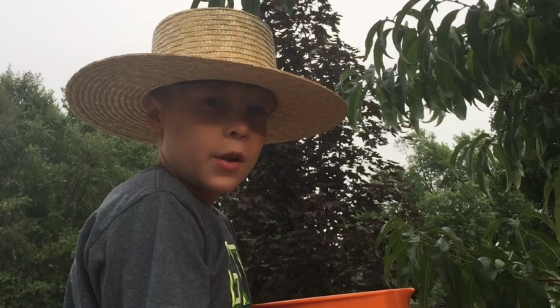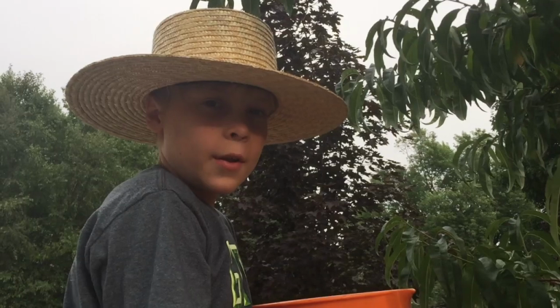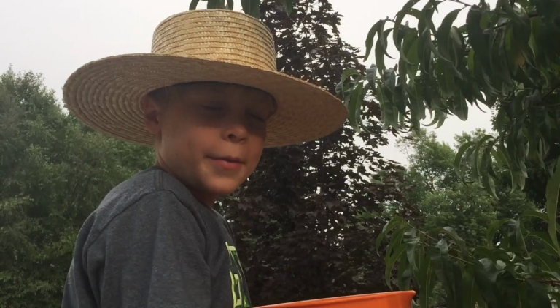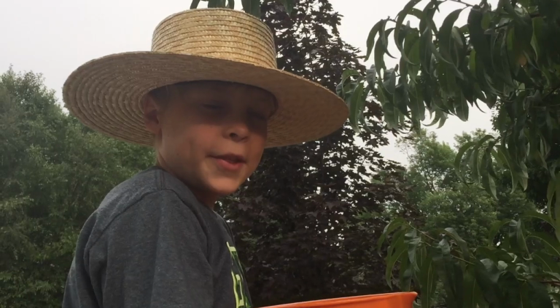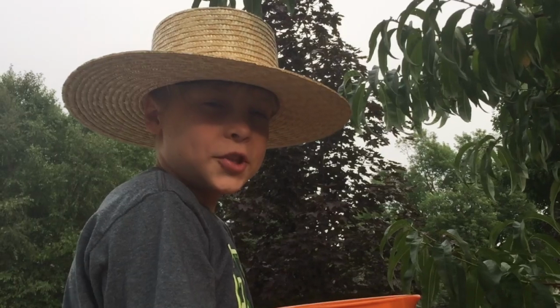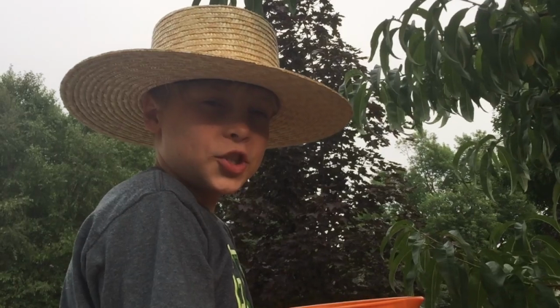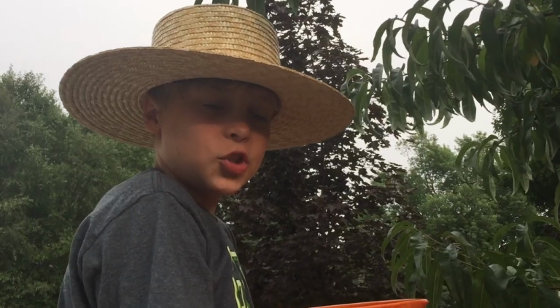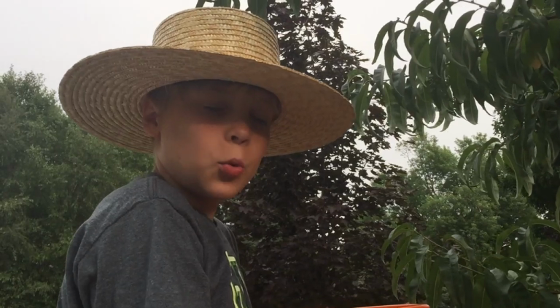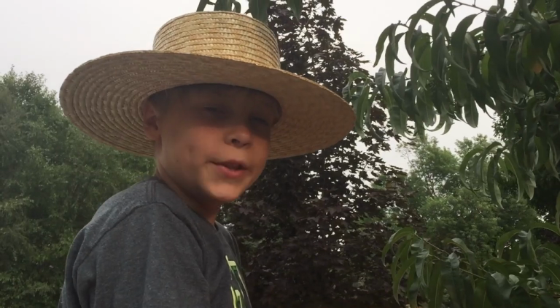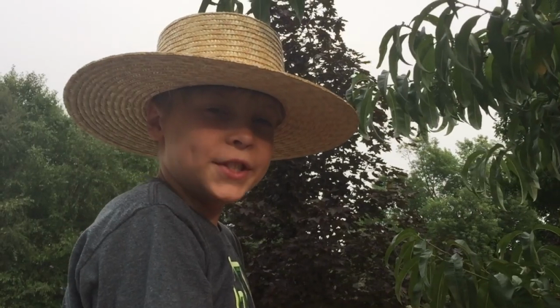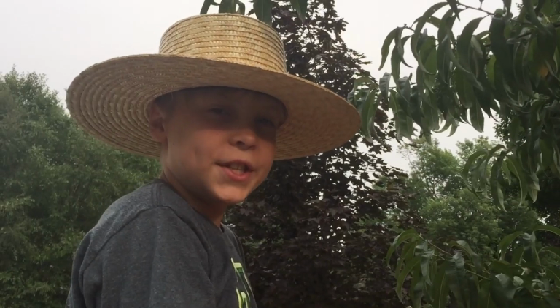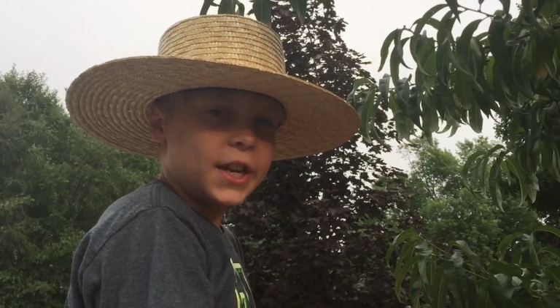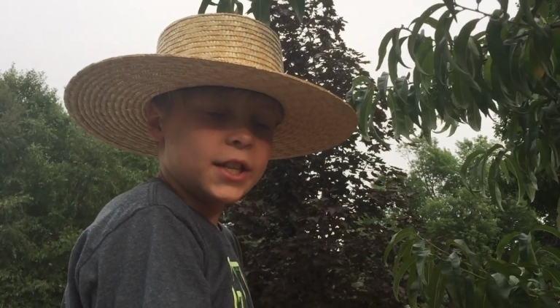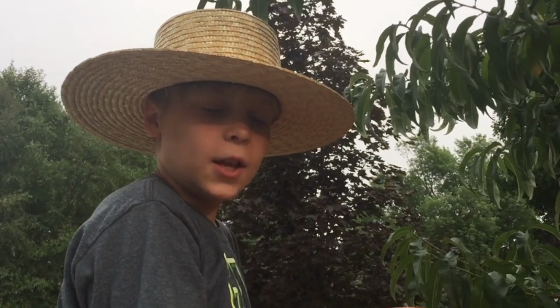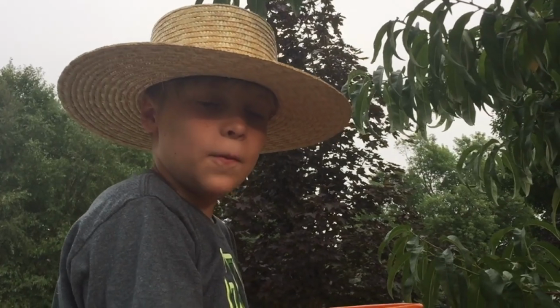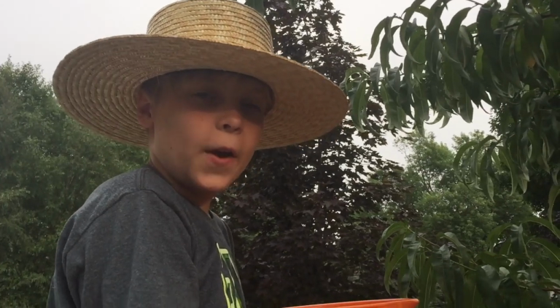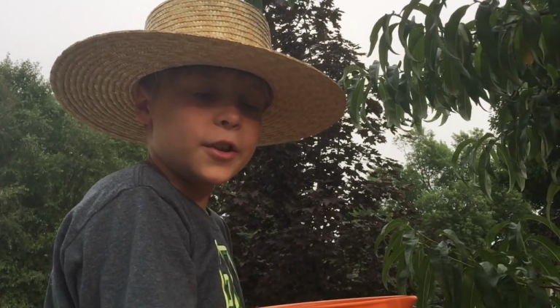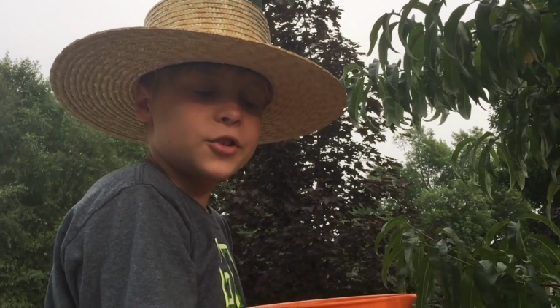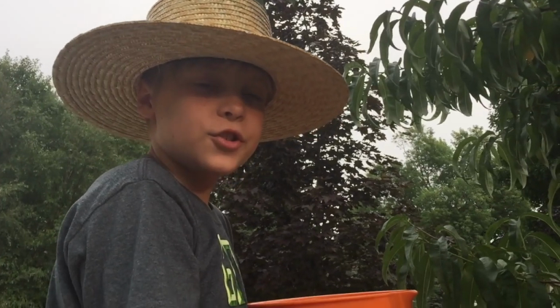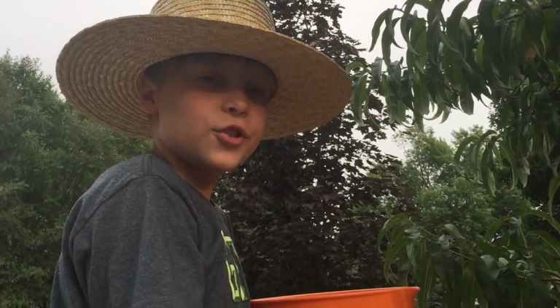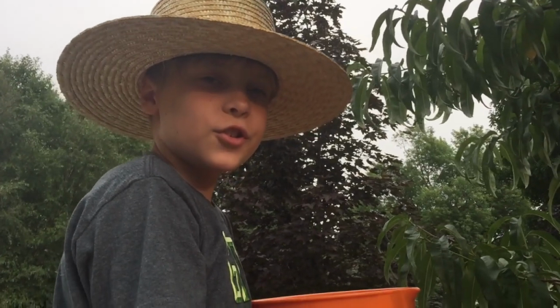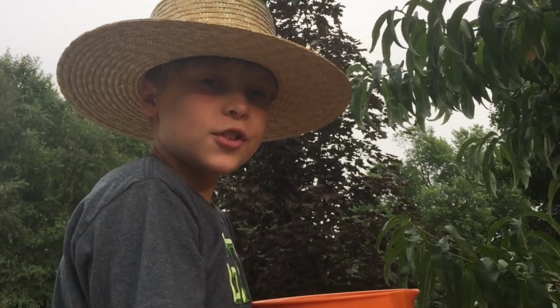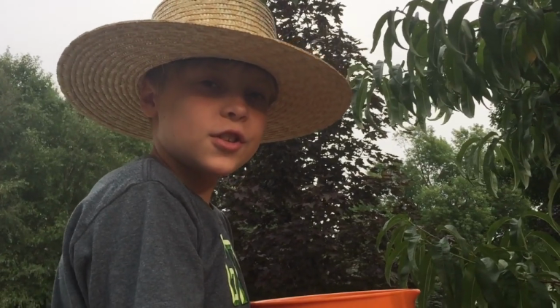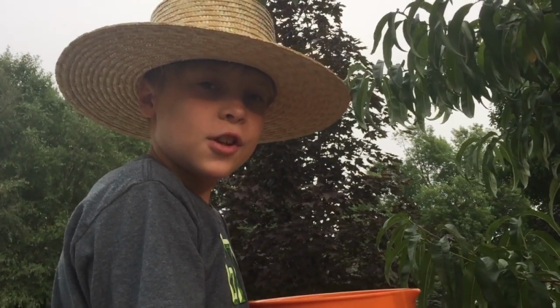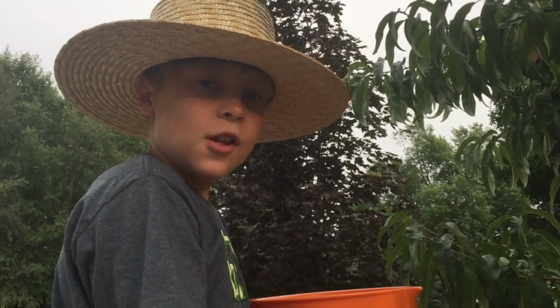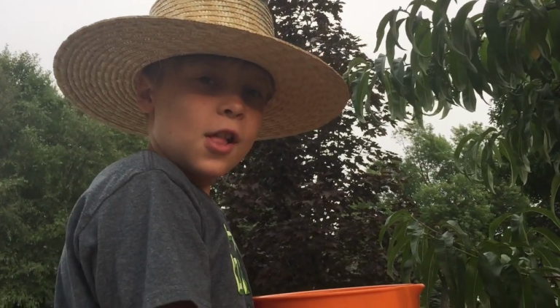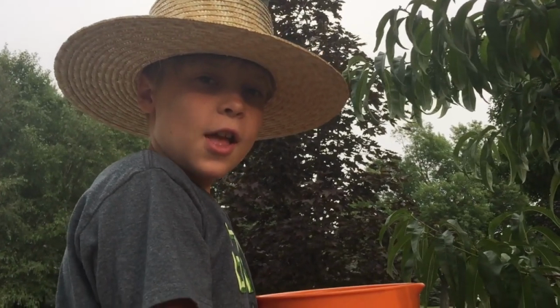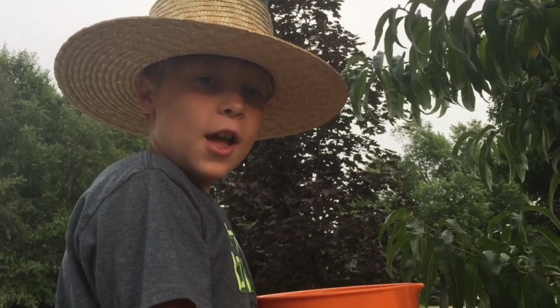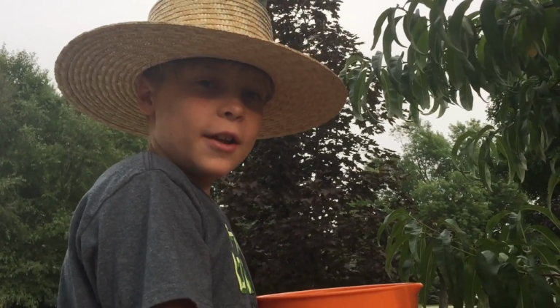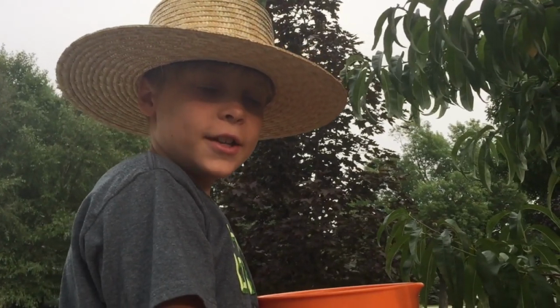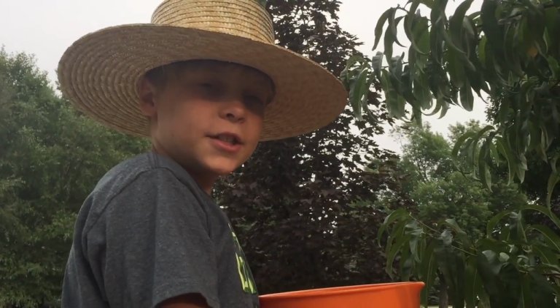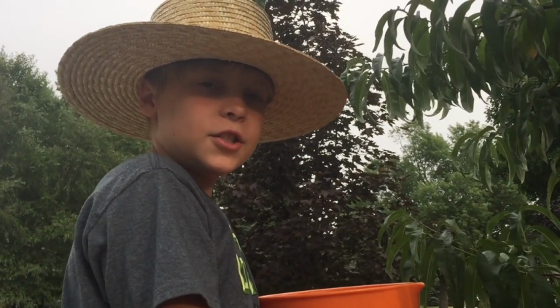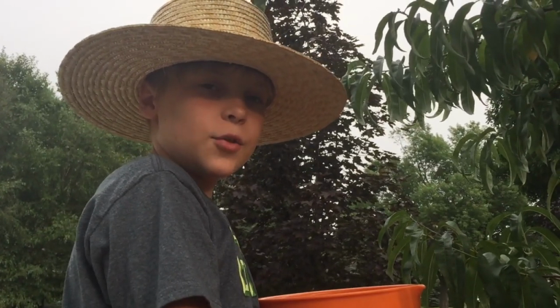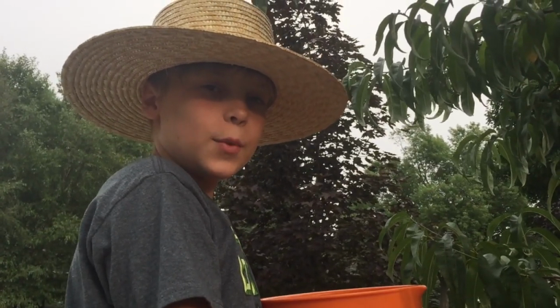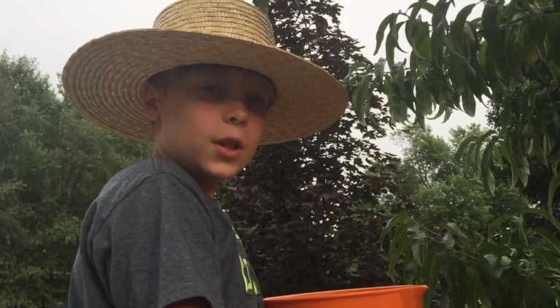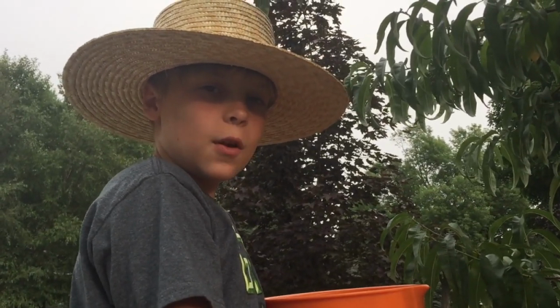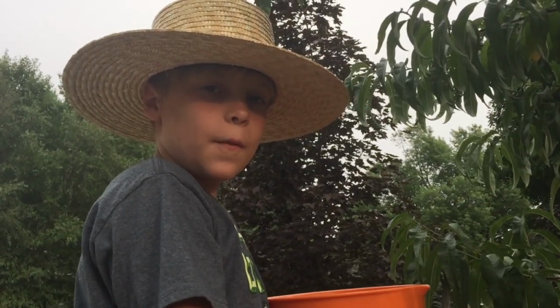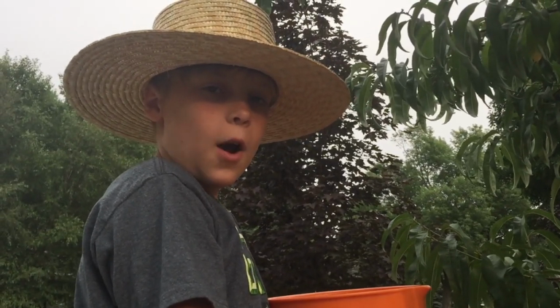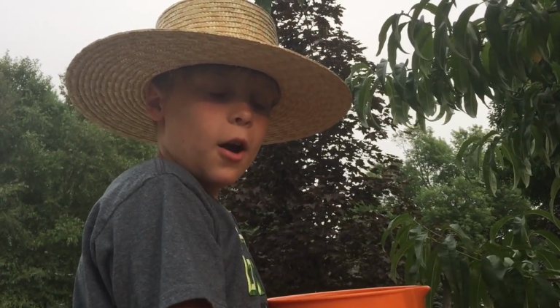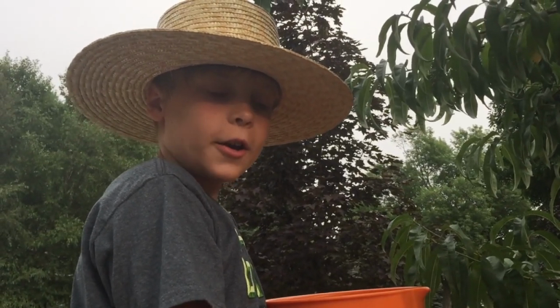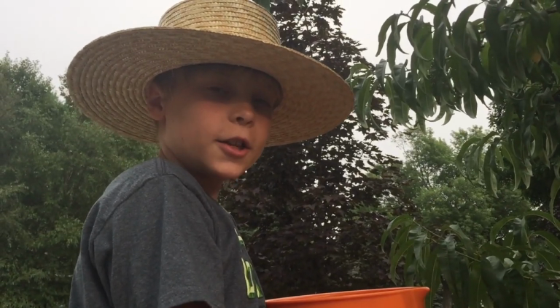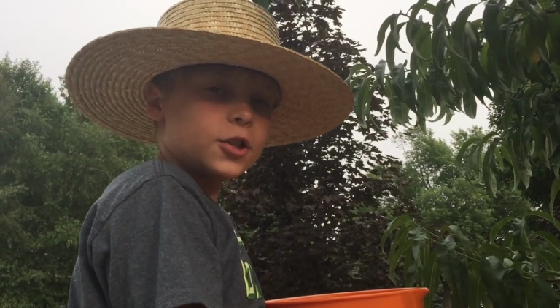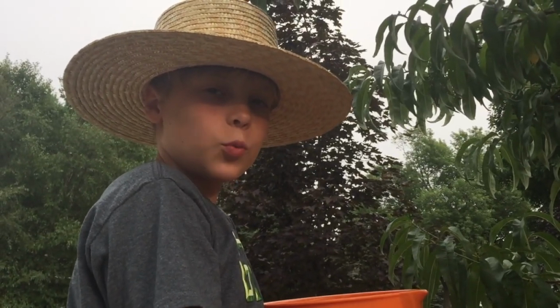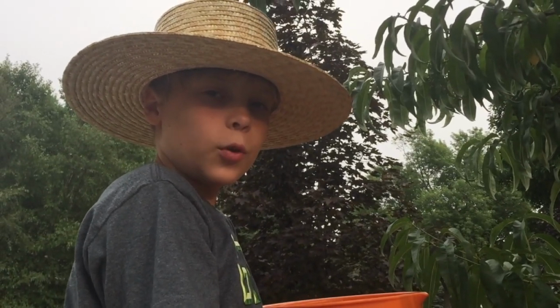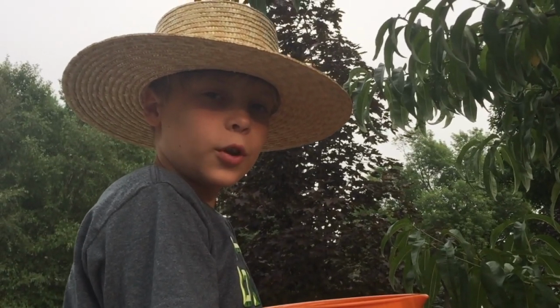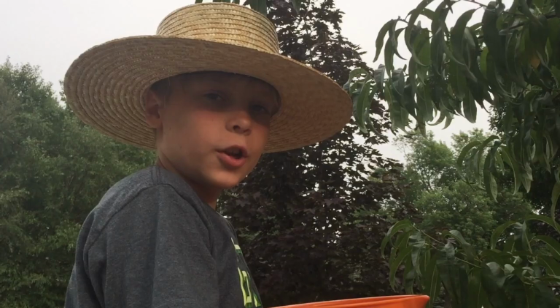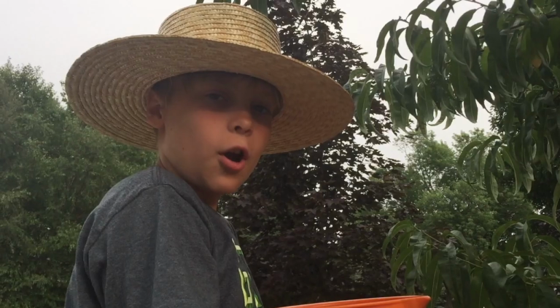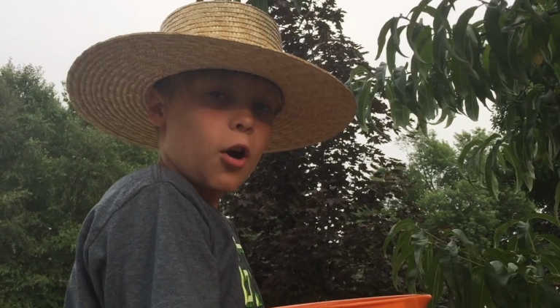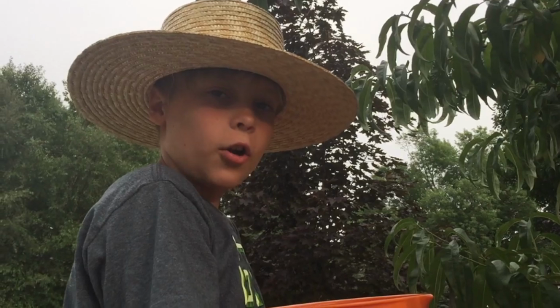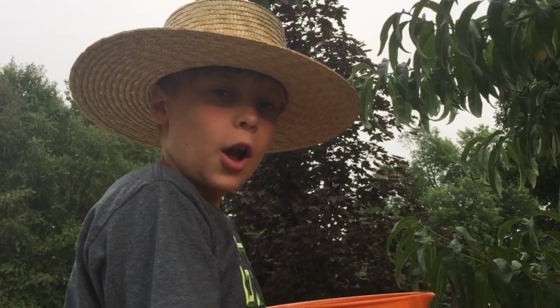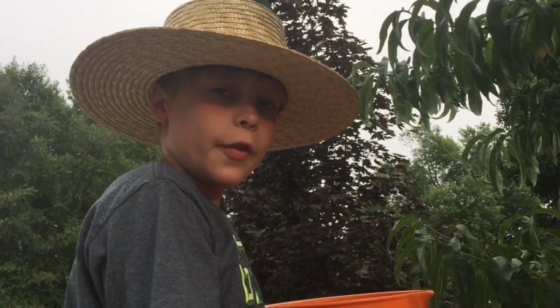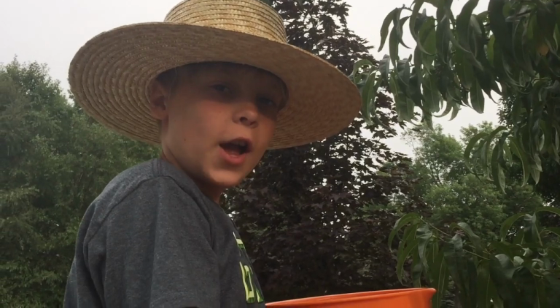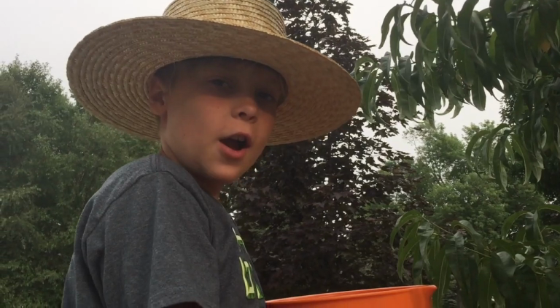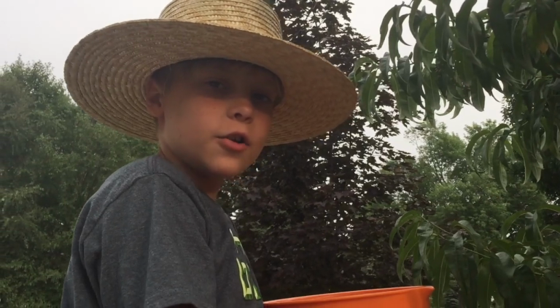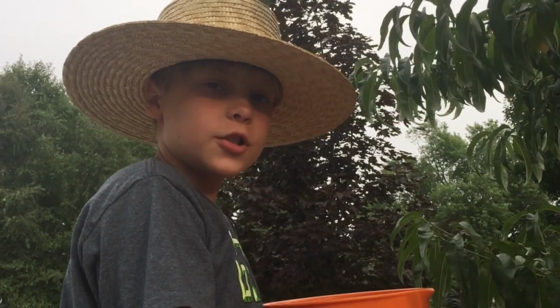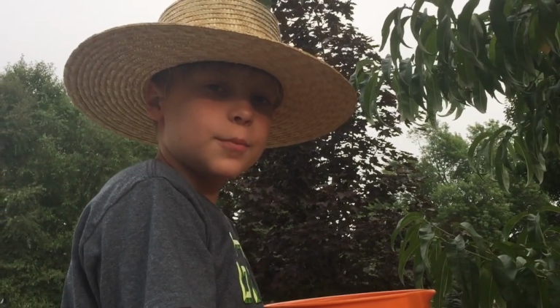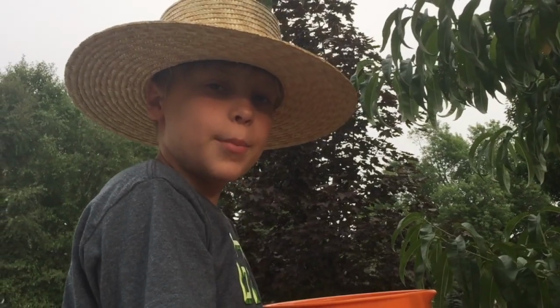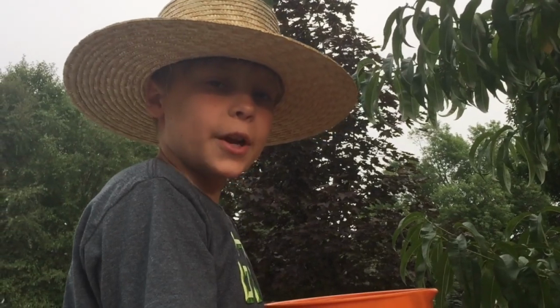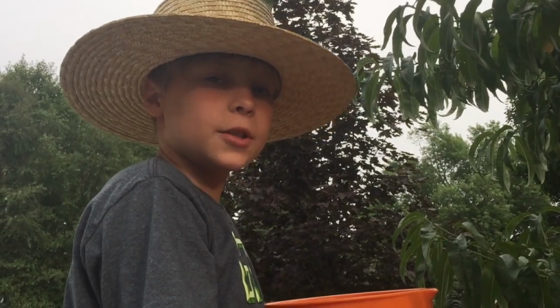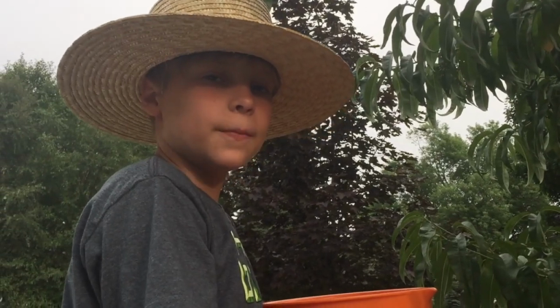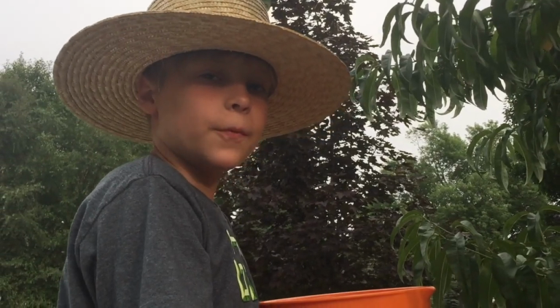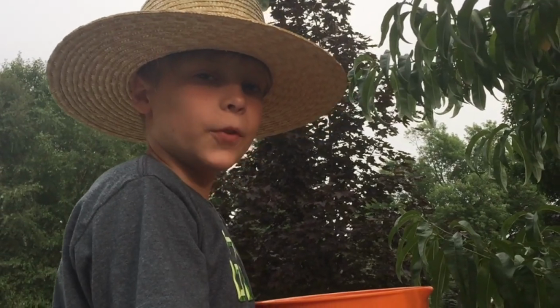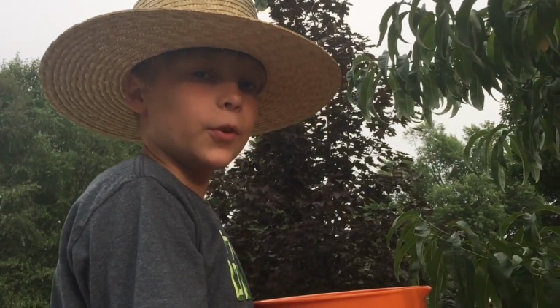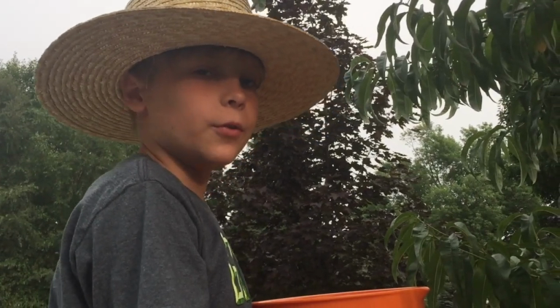This is Twin Cities Adventures and it's the middle of August. We're gonna go around the house and pick some fruit.